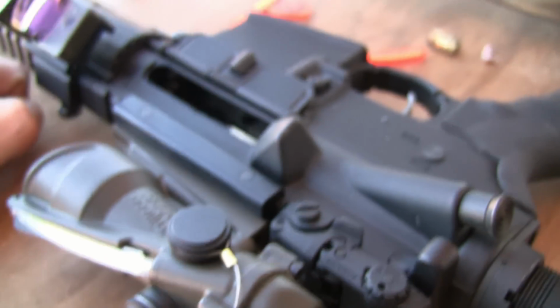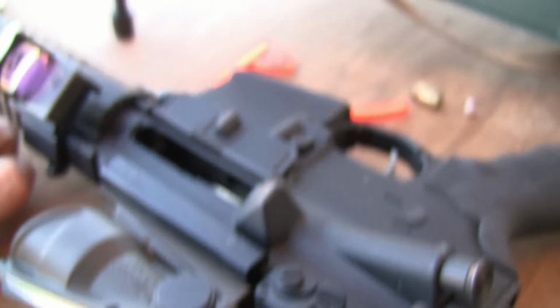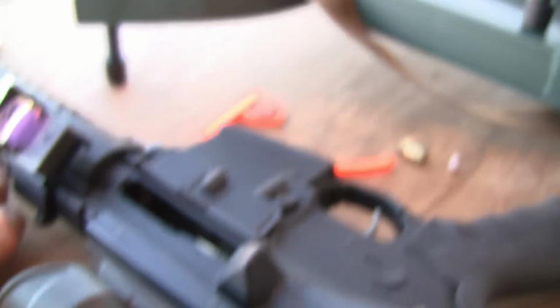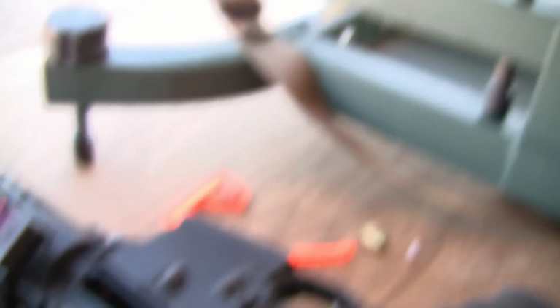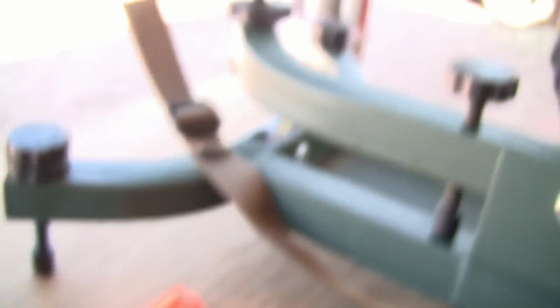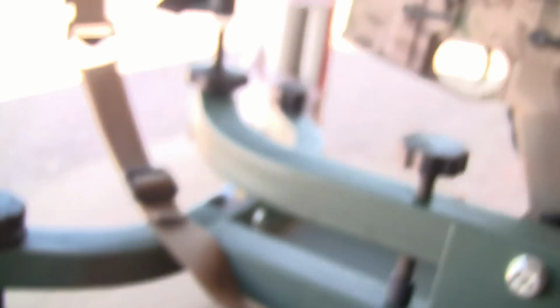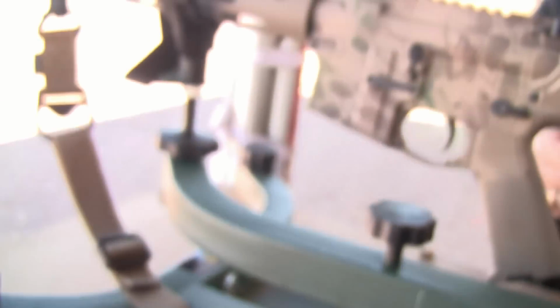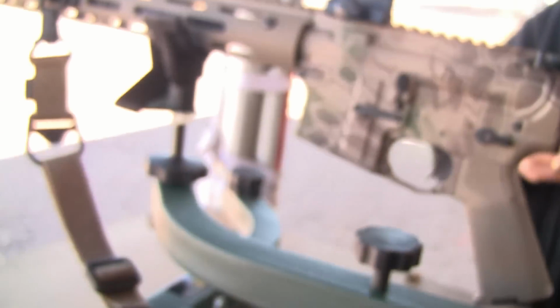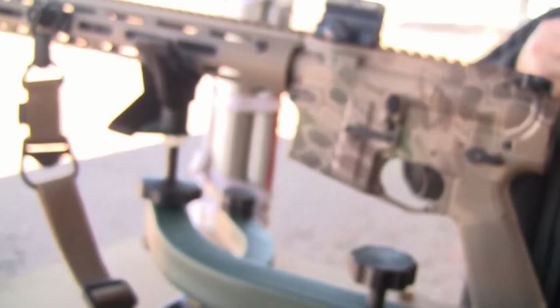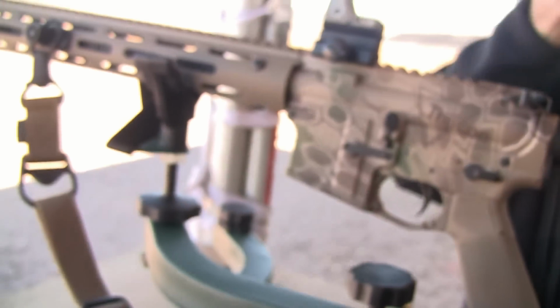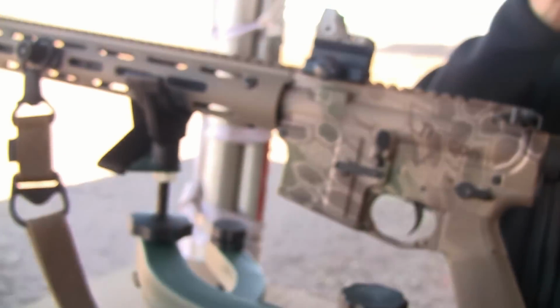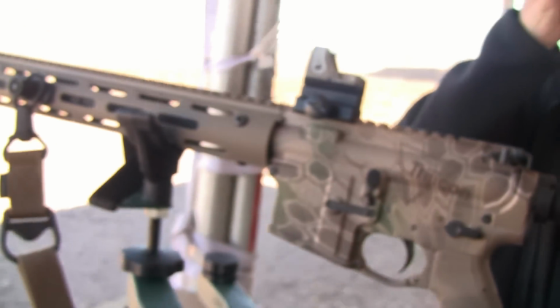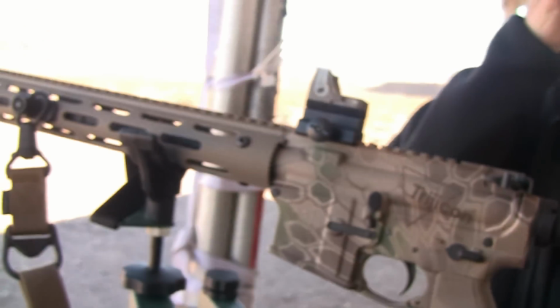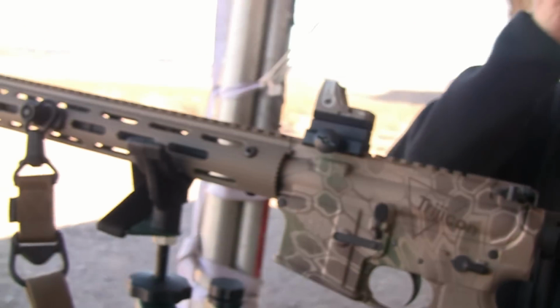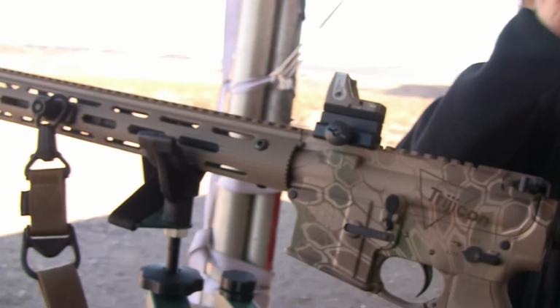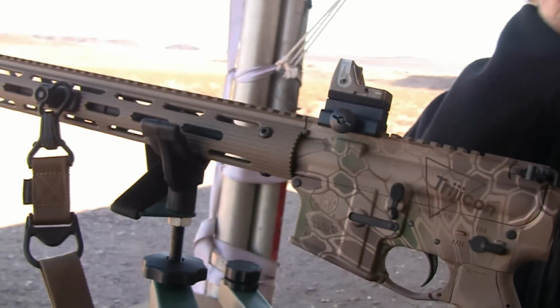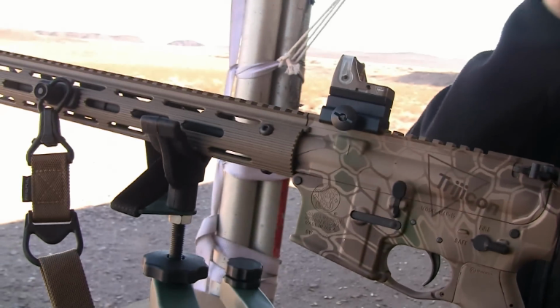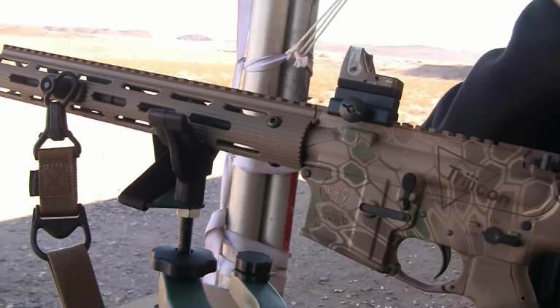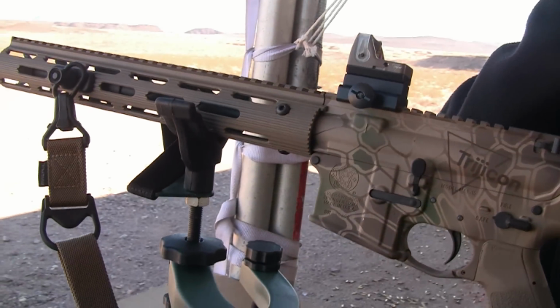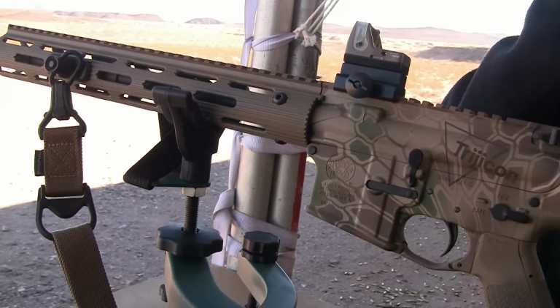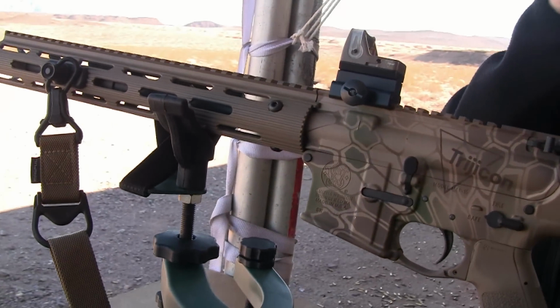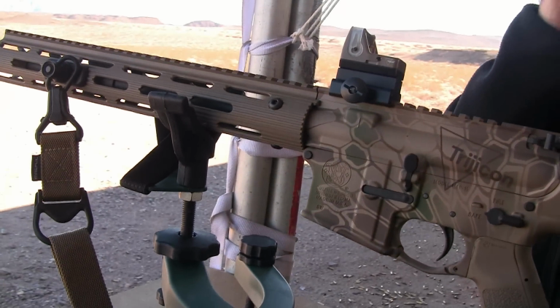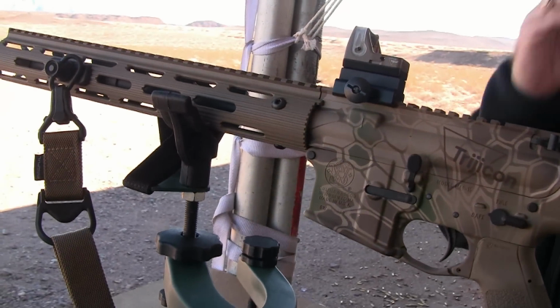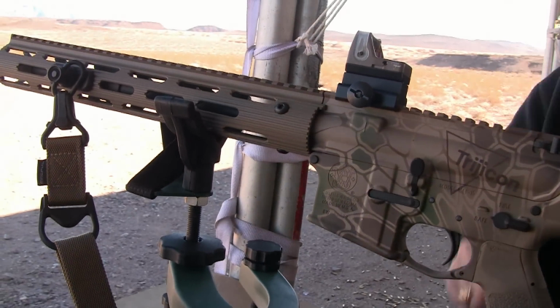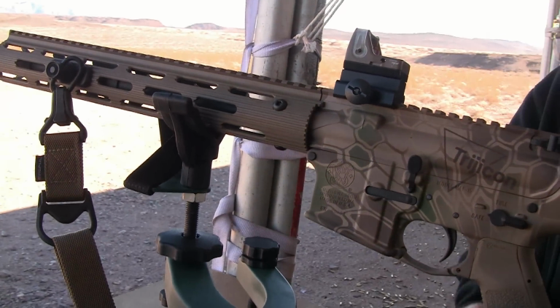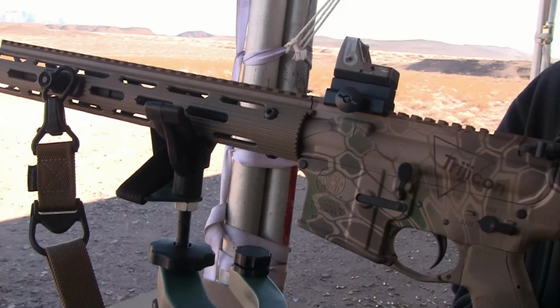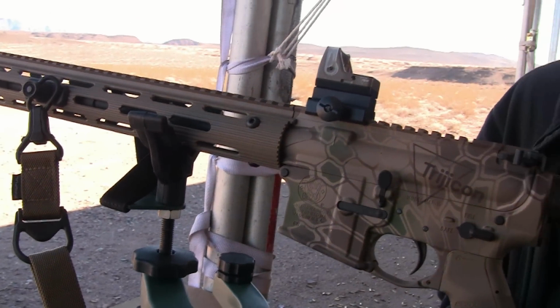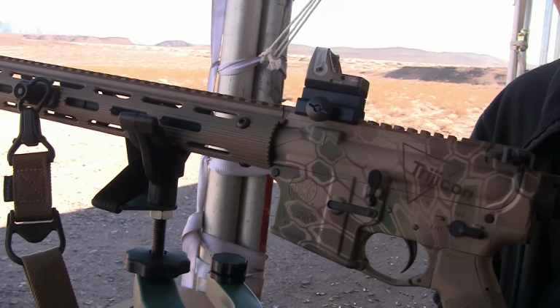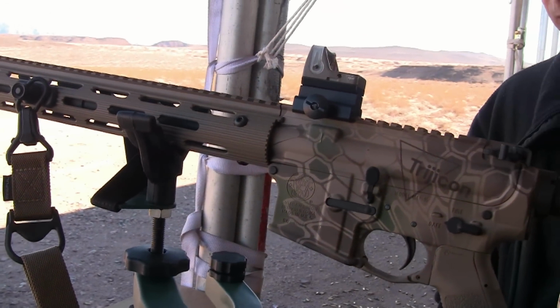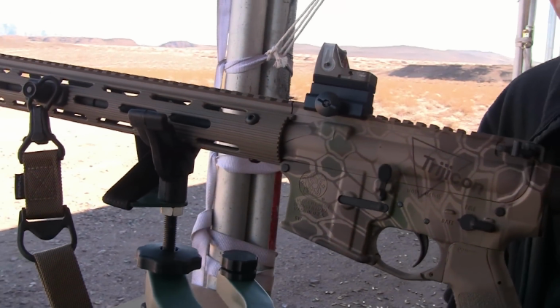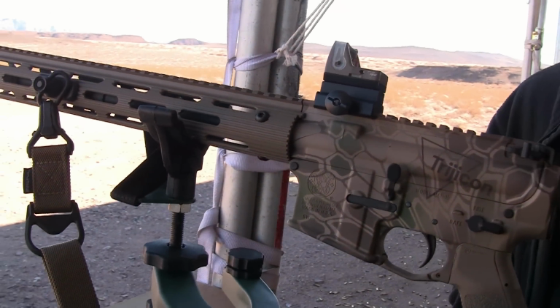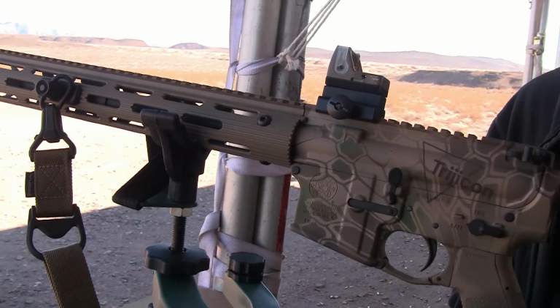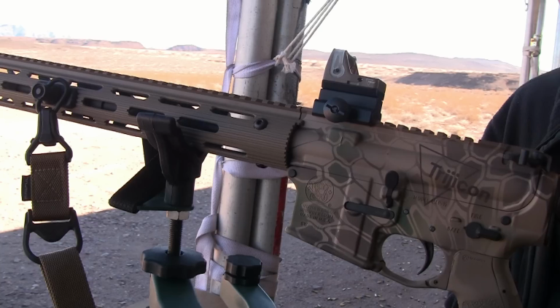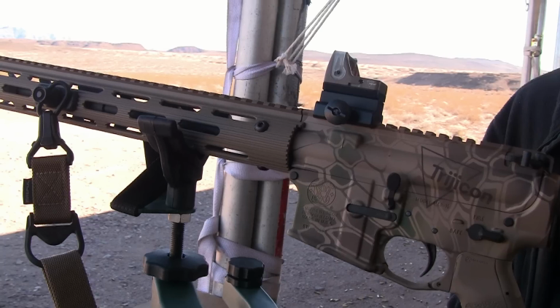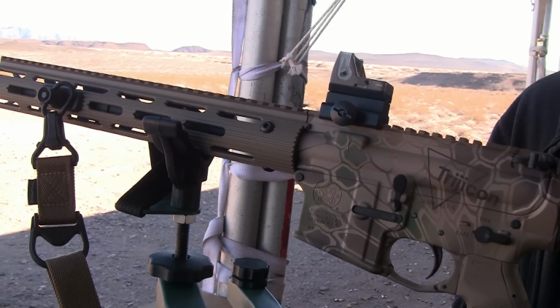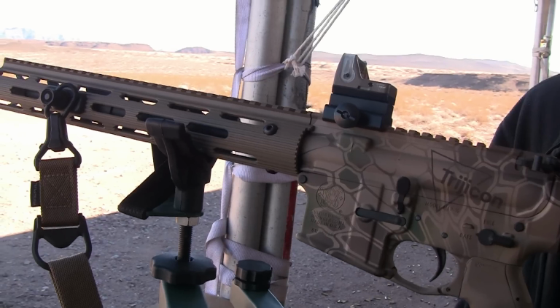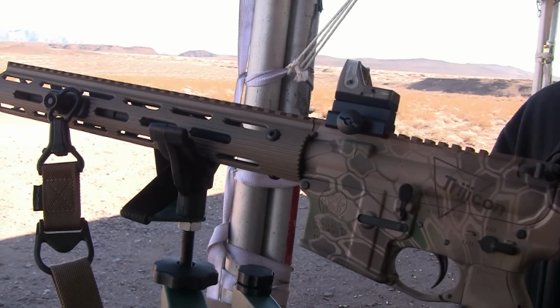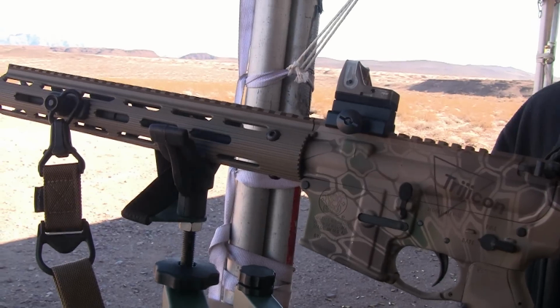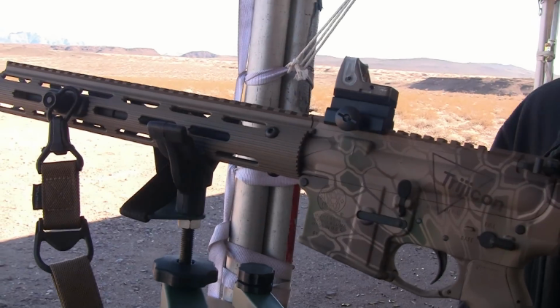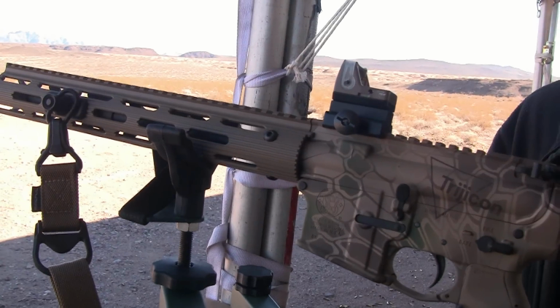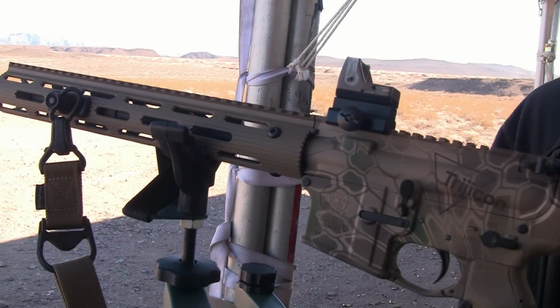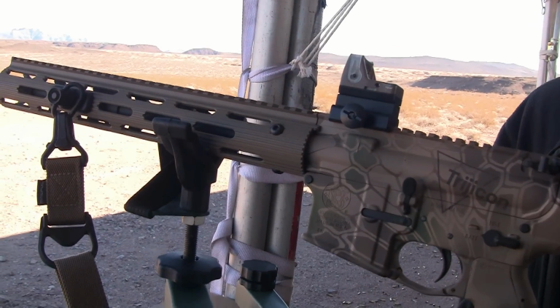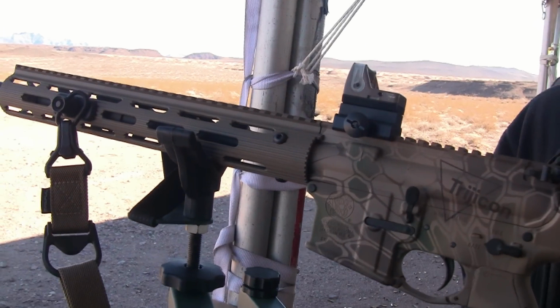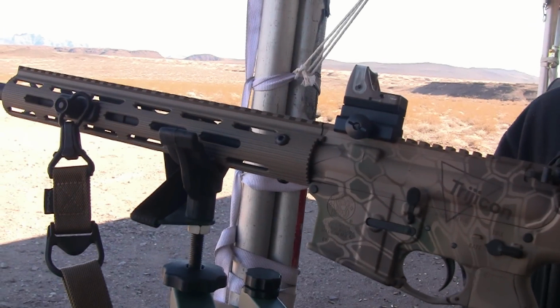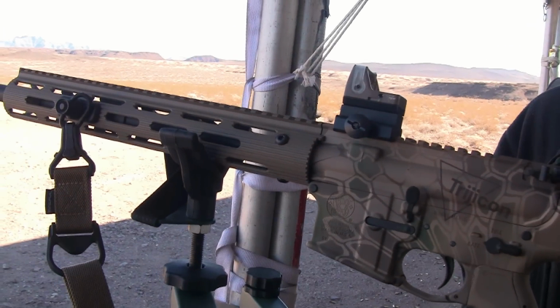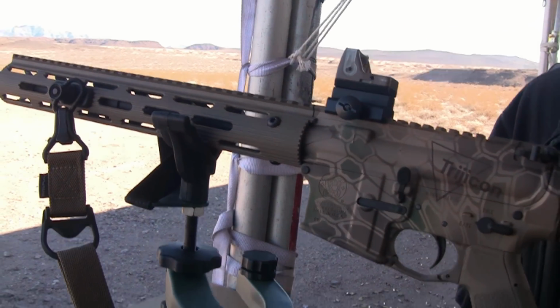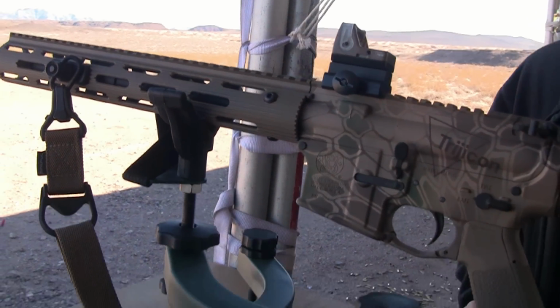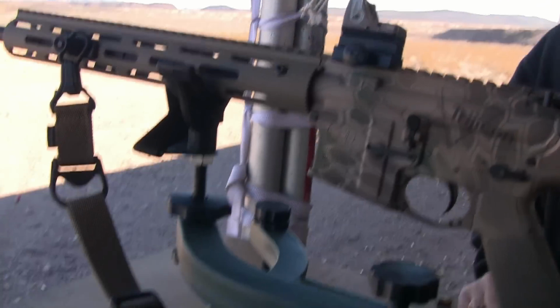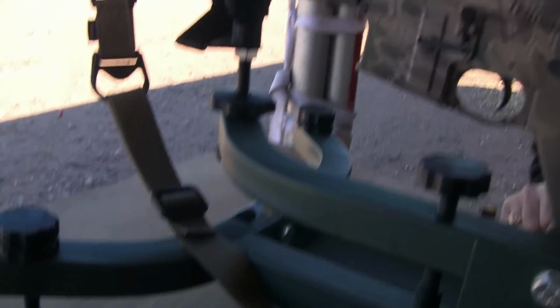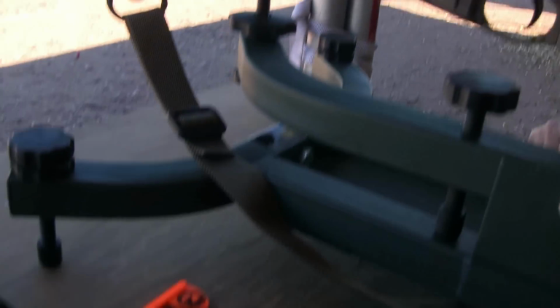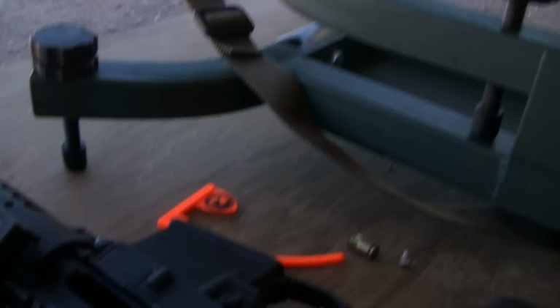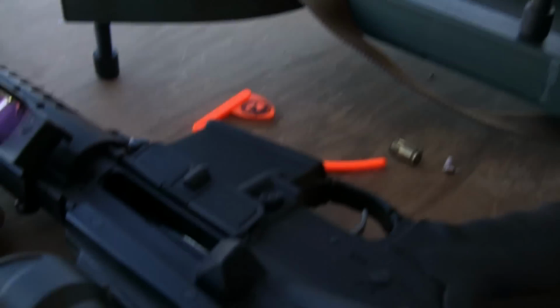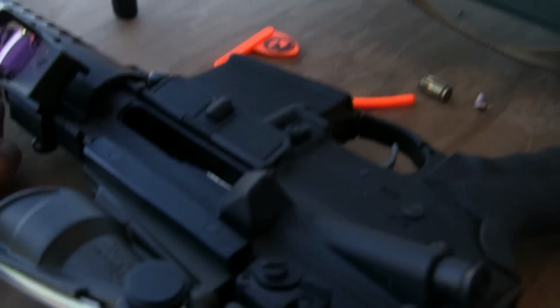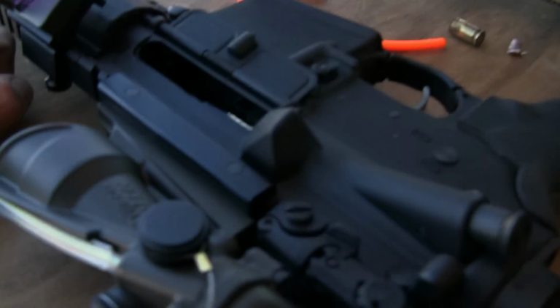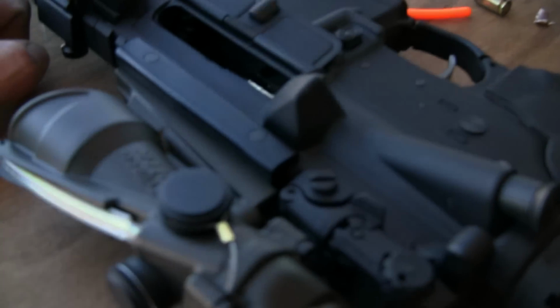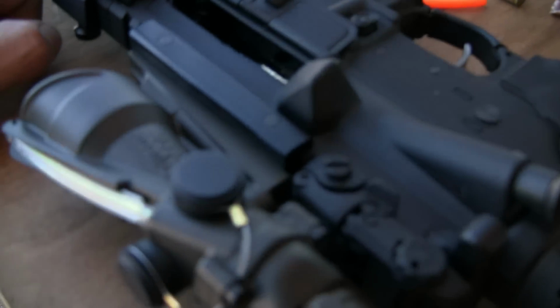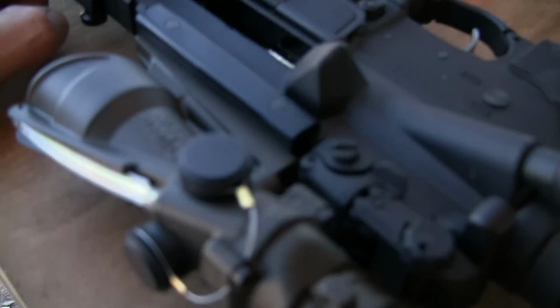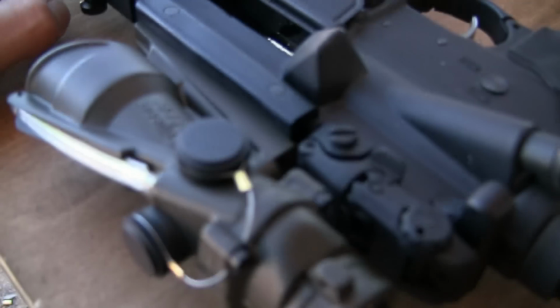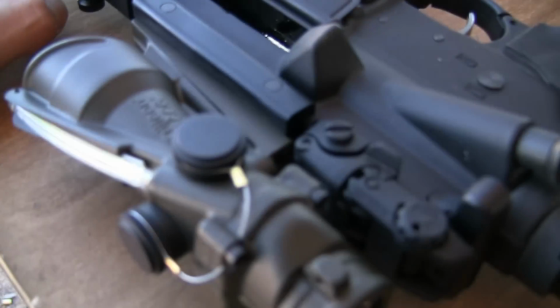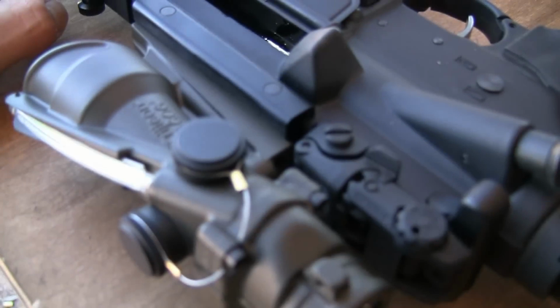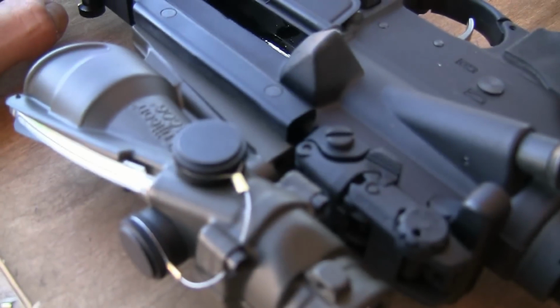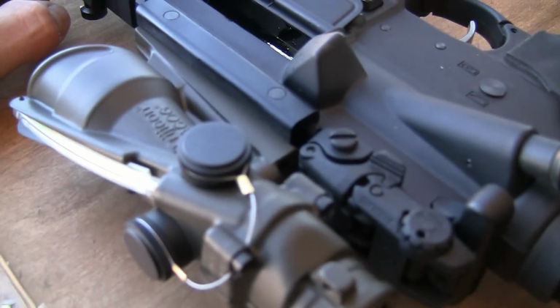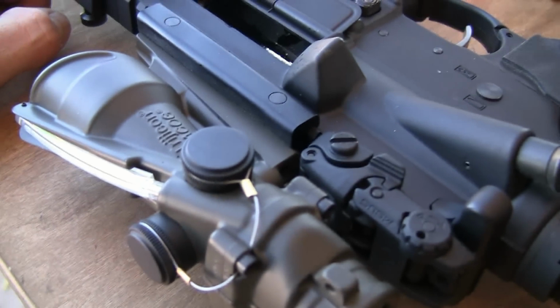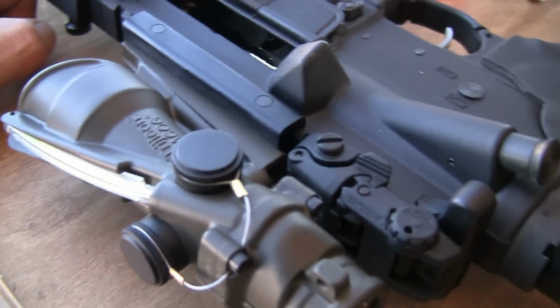So they do match. That was my next question — is it going to match the Magpul stuff? Absolutely, and this is the pink coat.